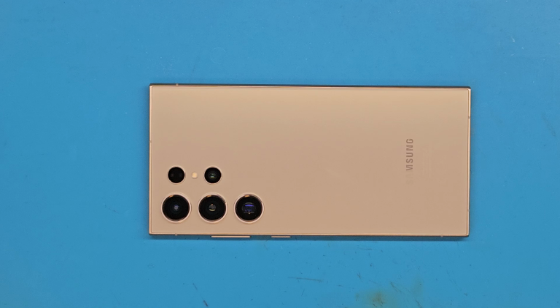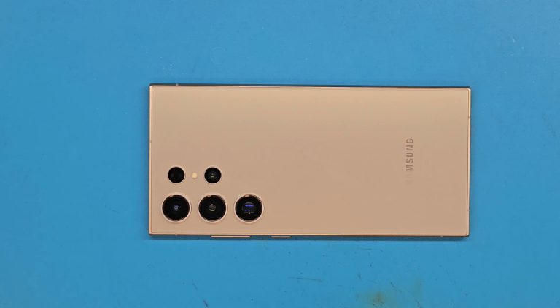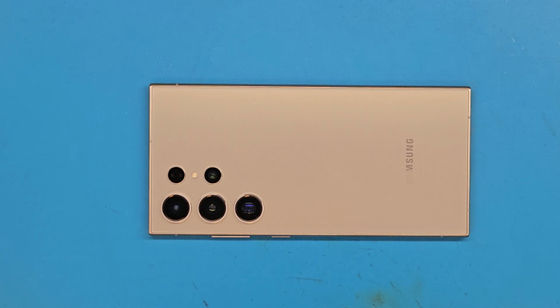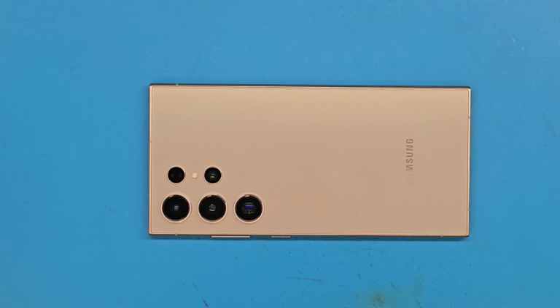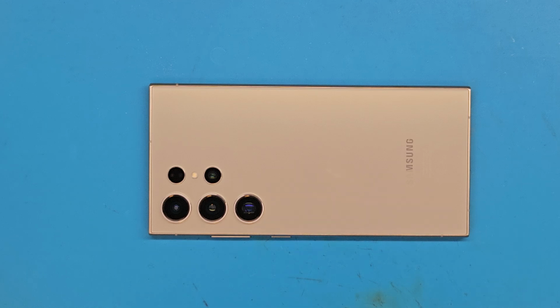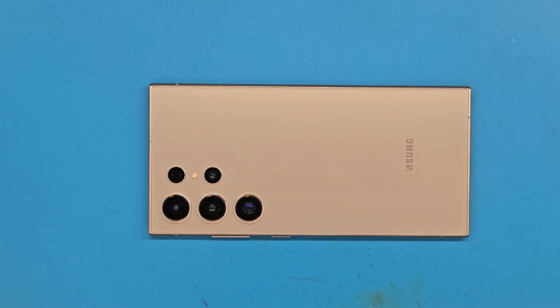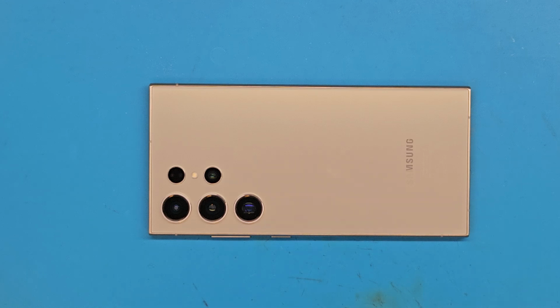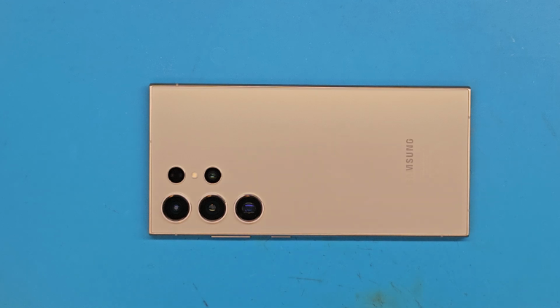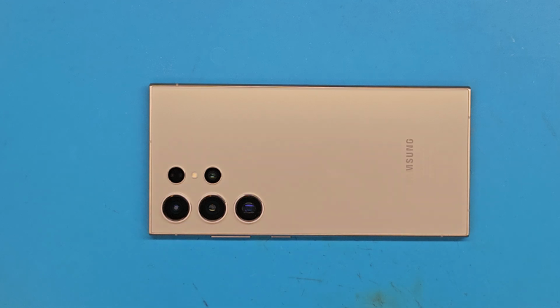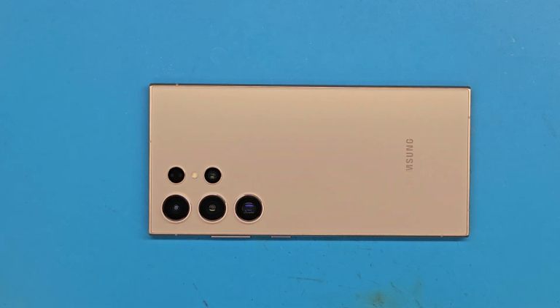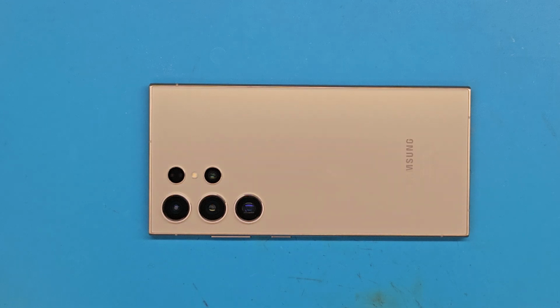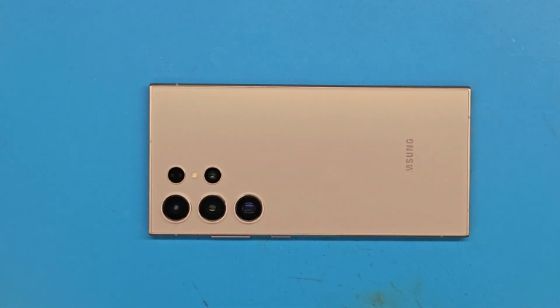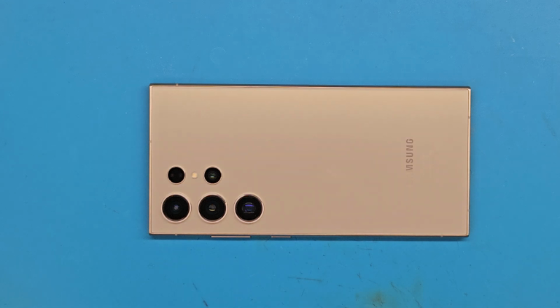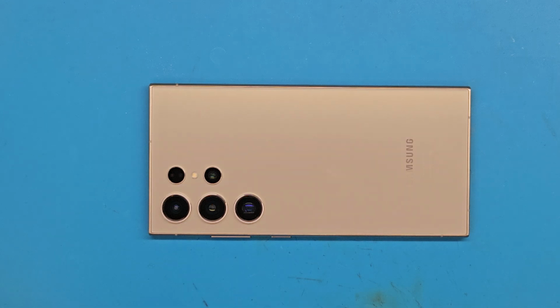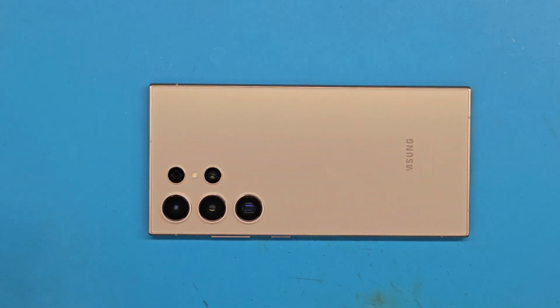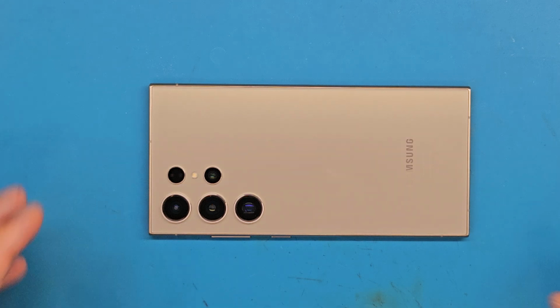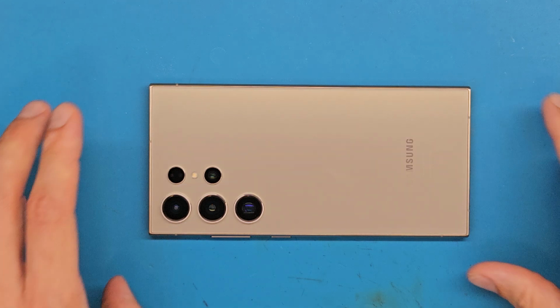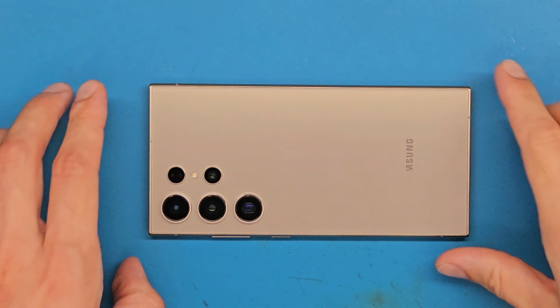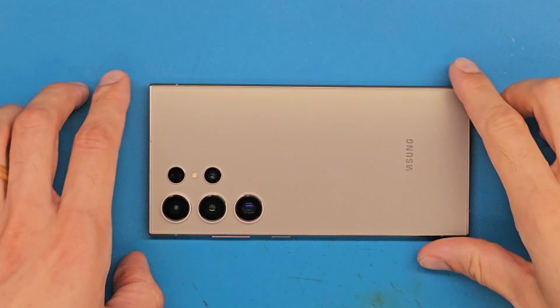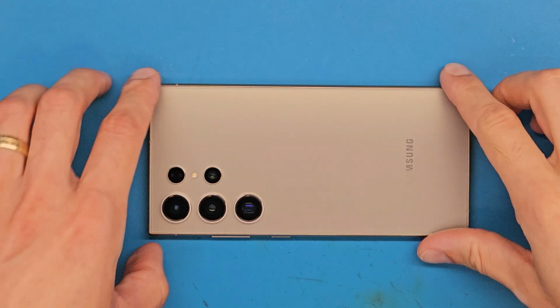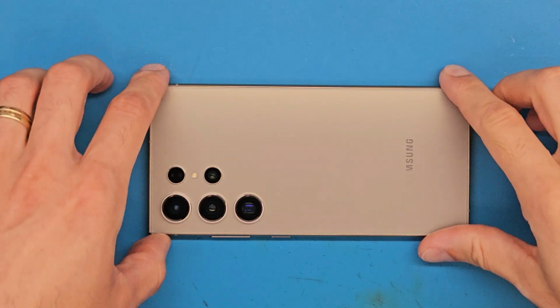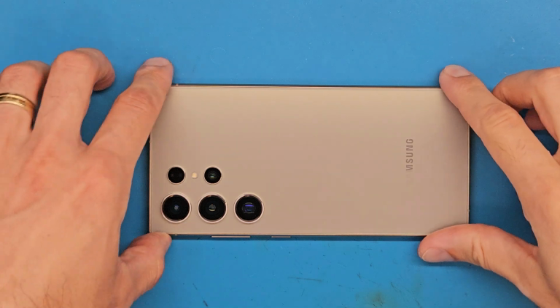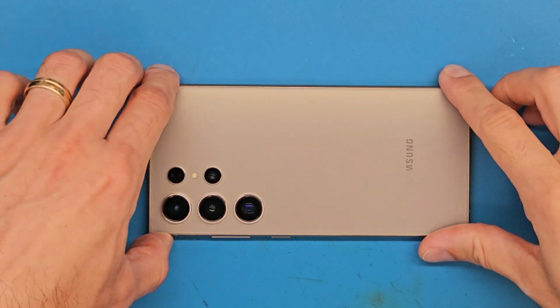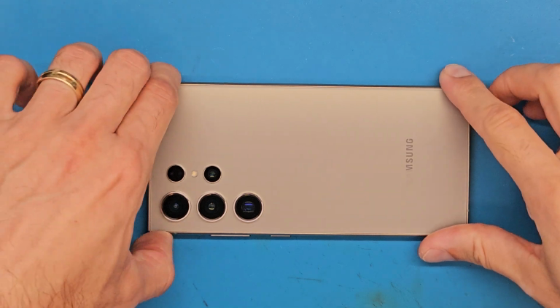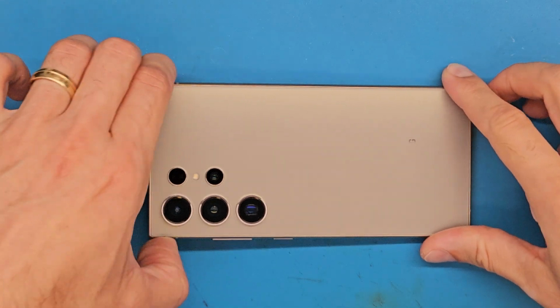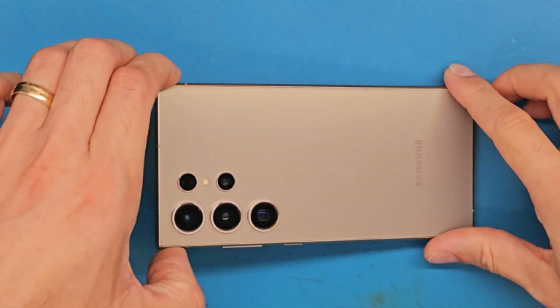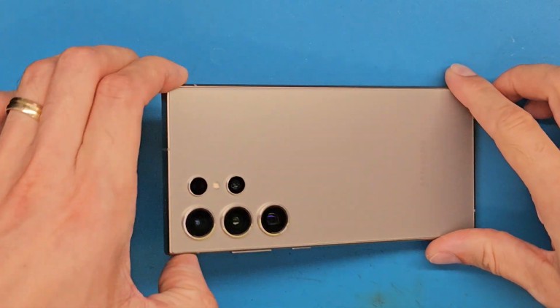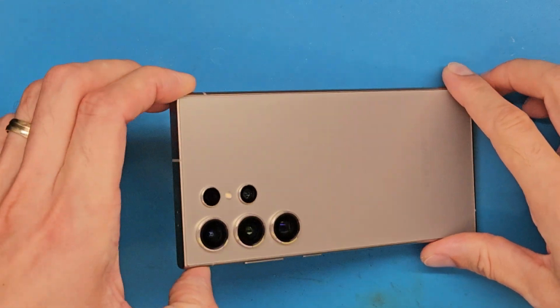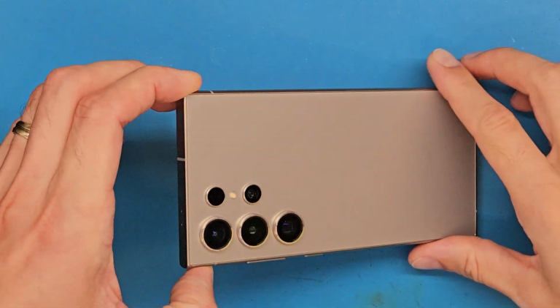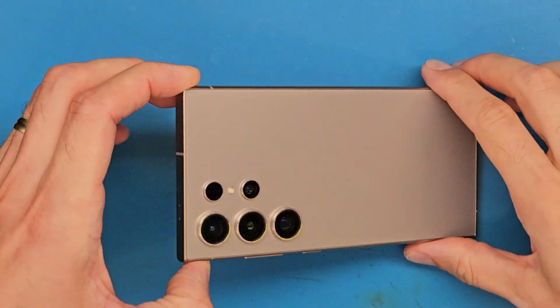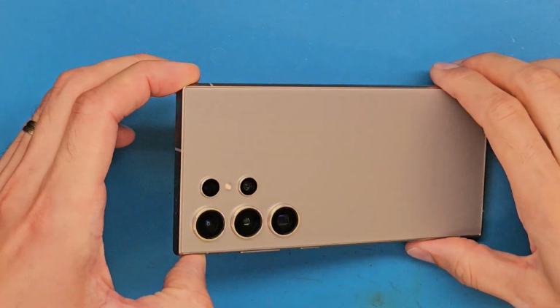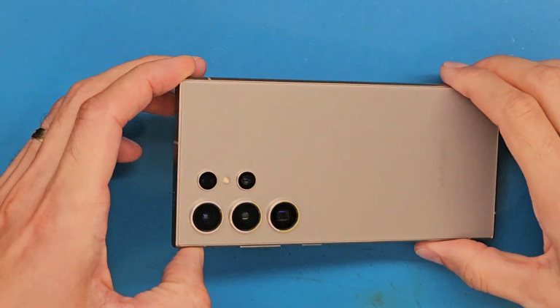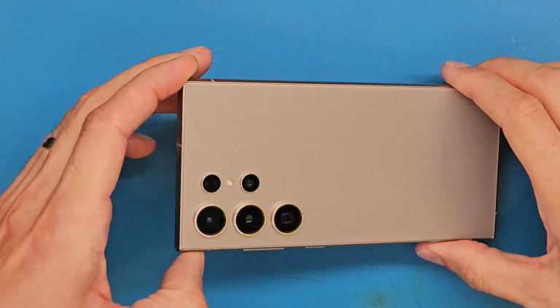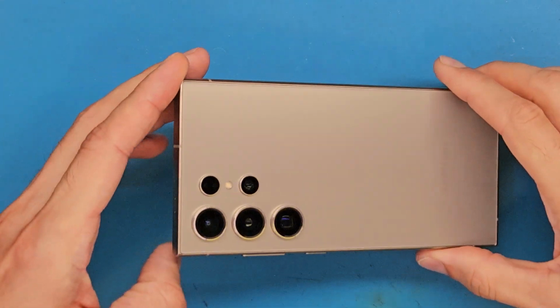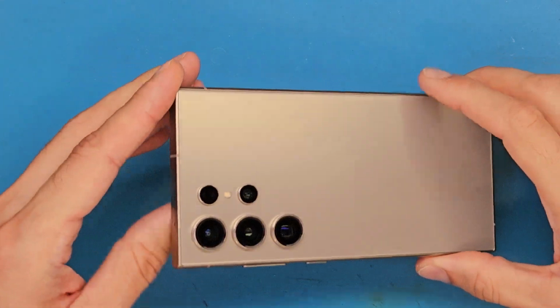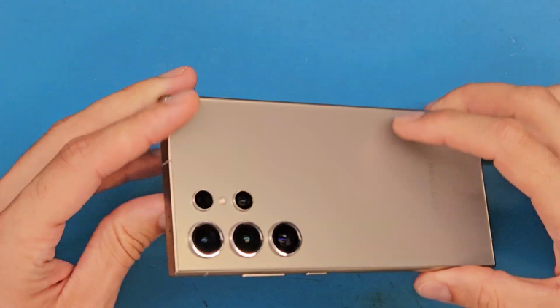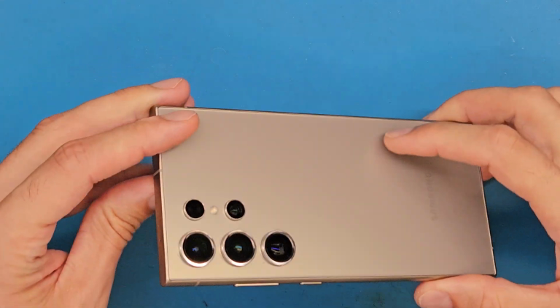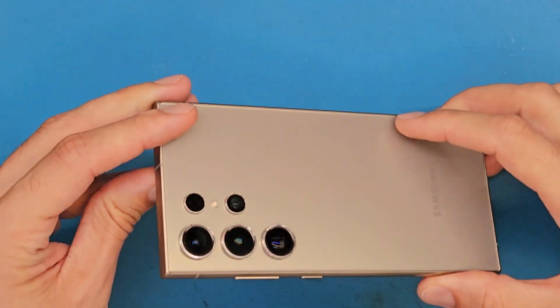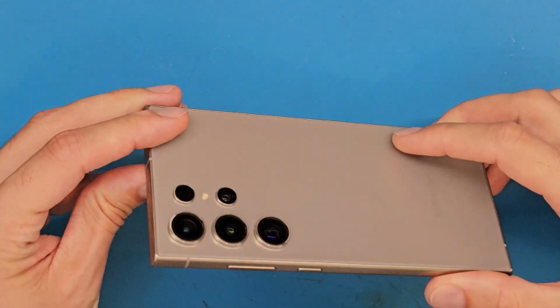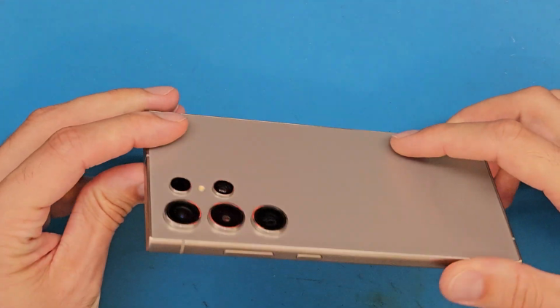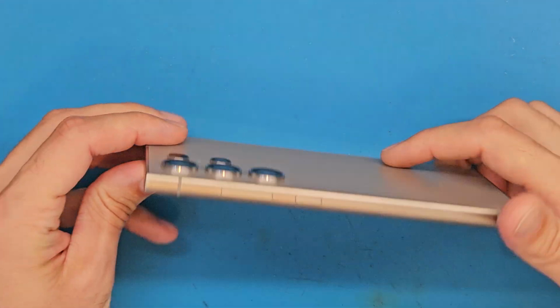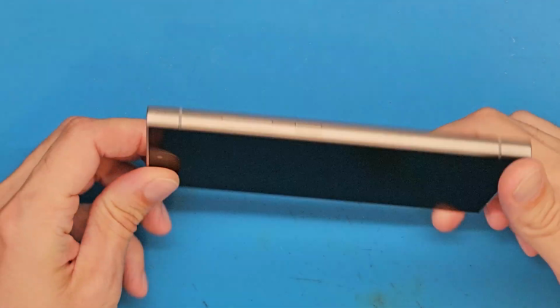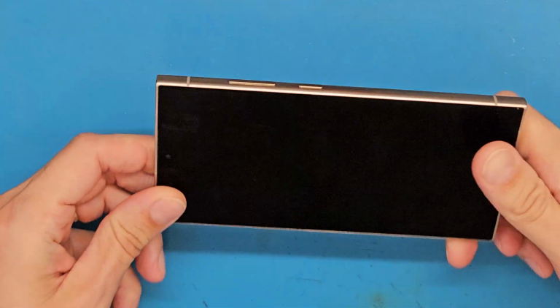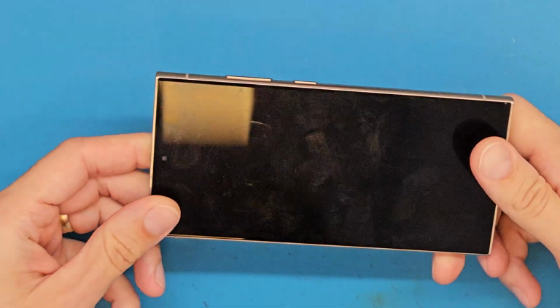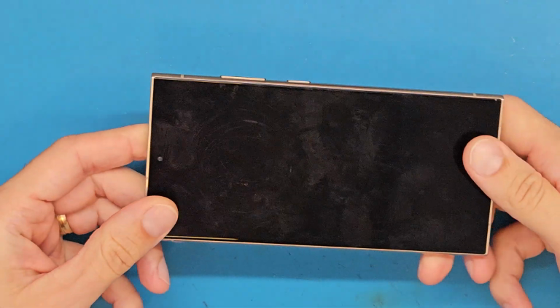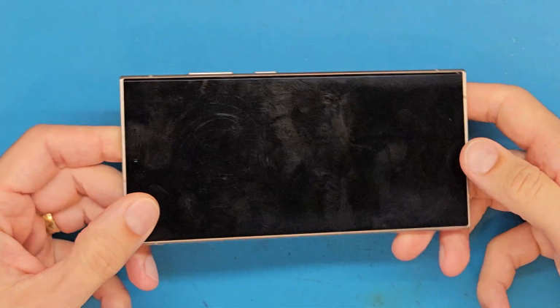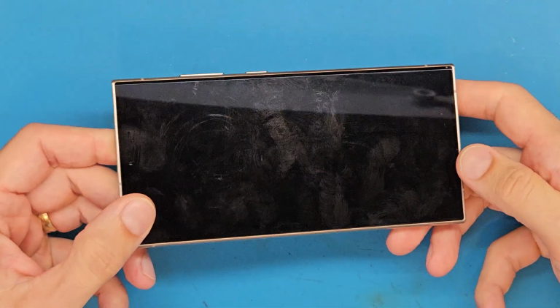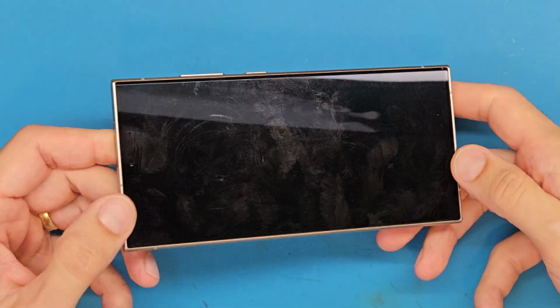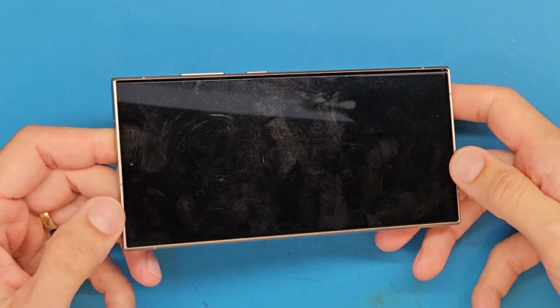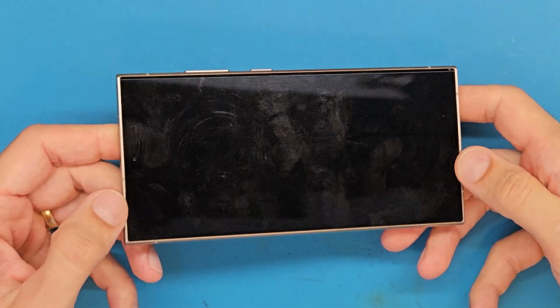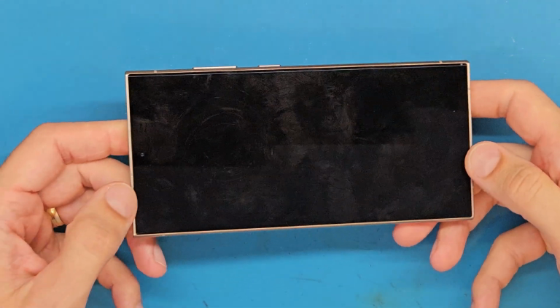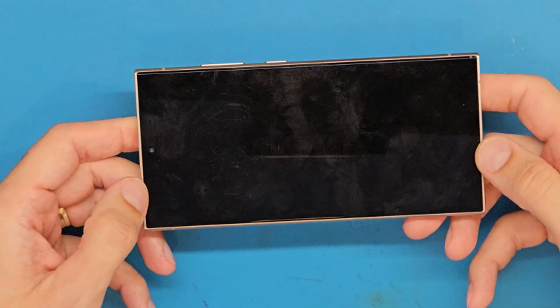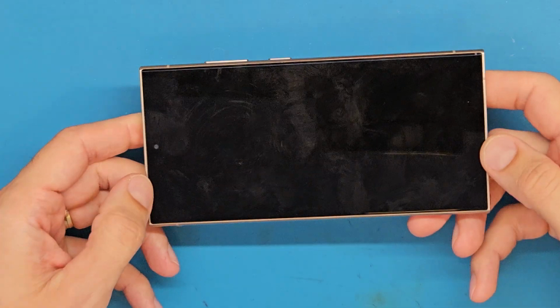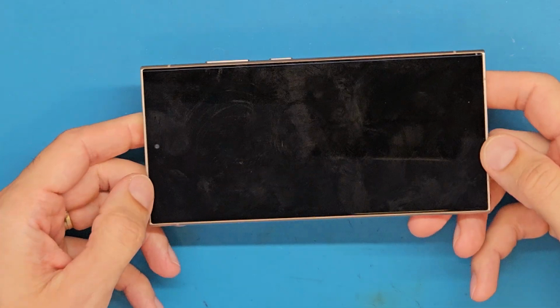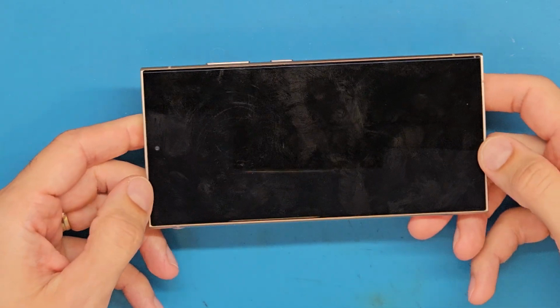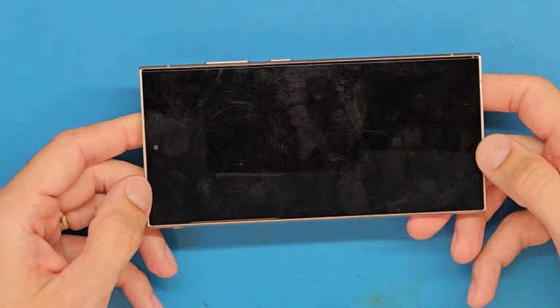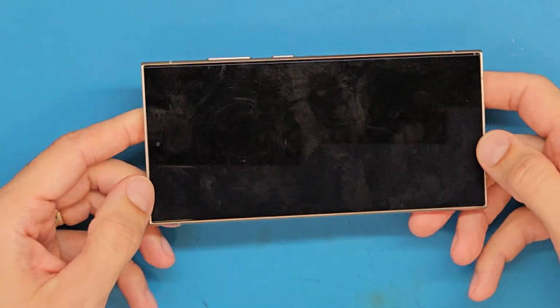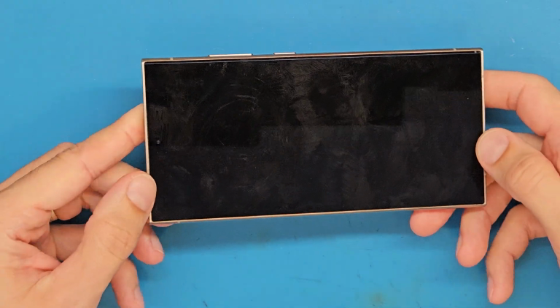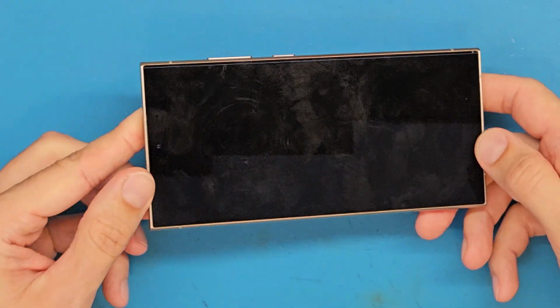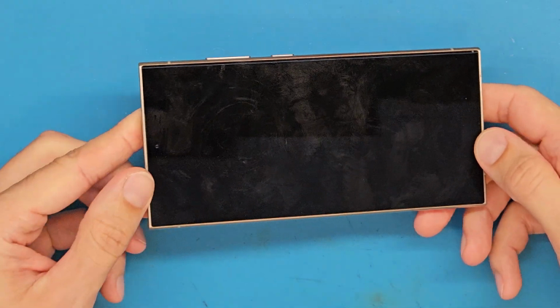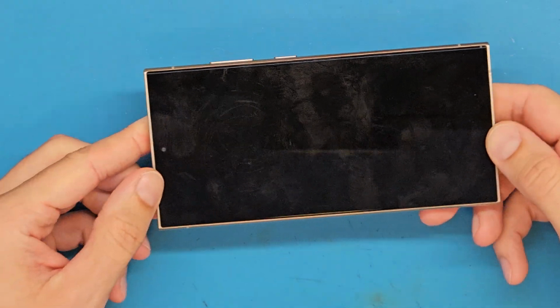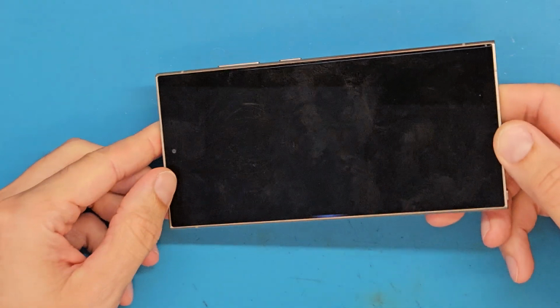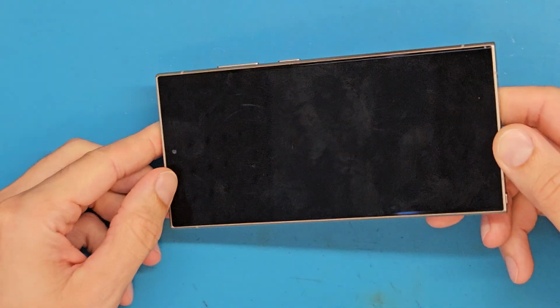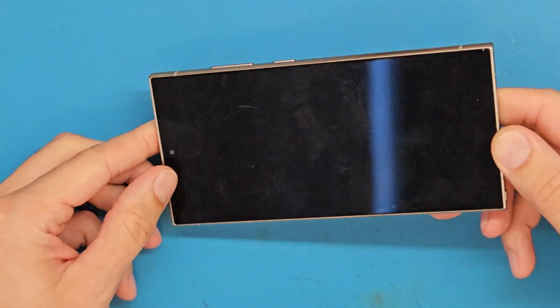Hello and welcome! Today we have a Samsung S24 Ultra for a charging board replacement.